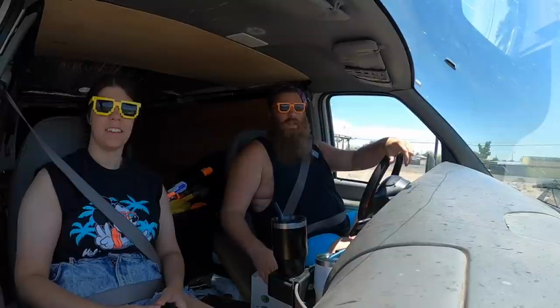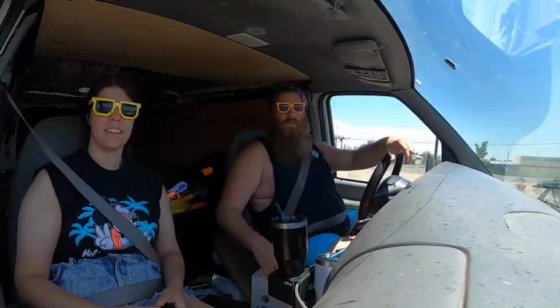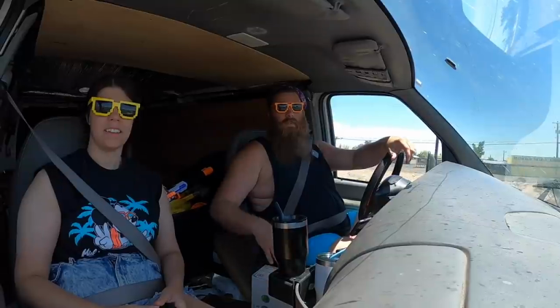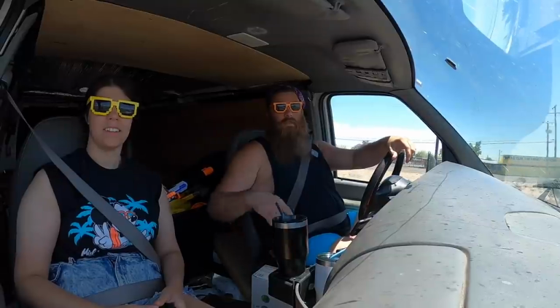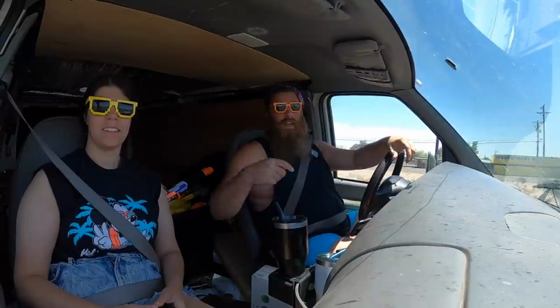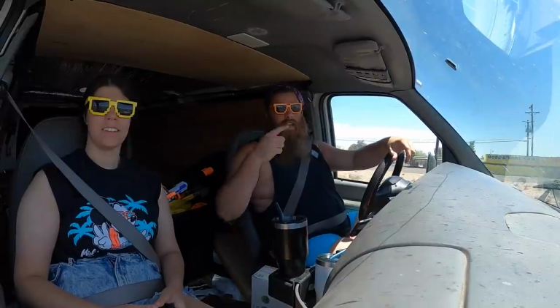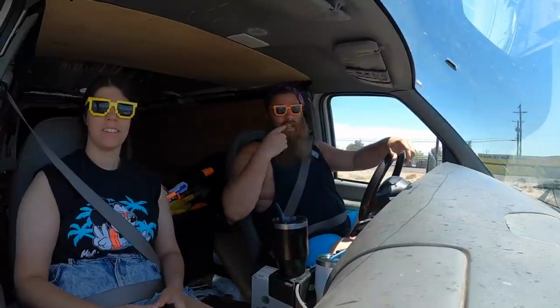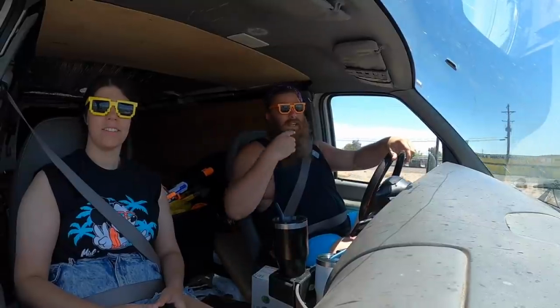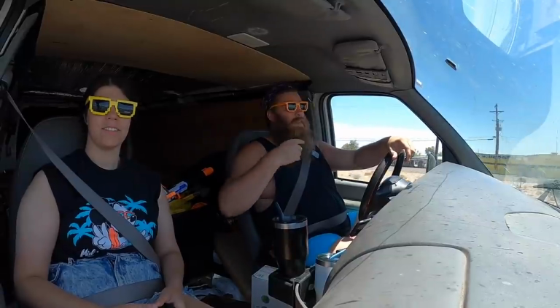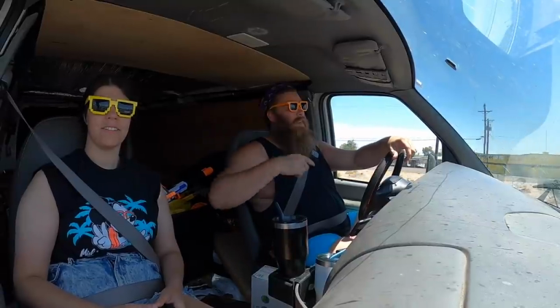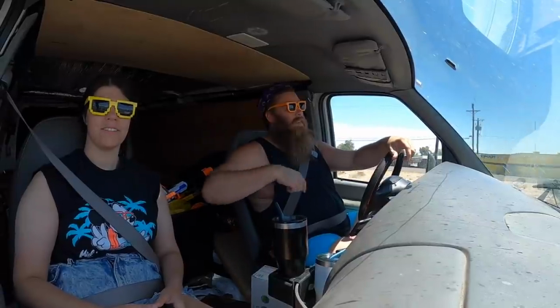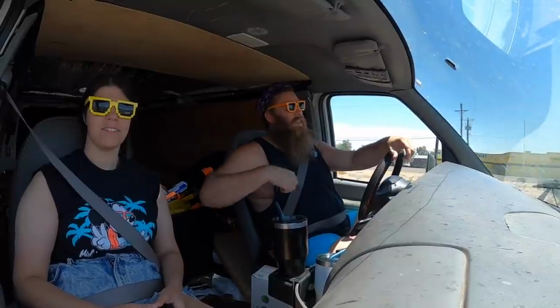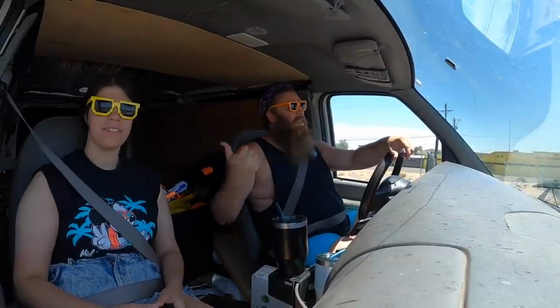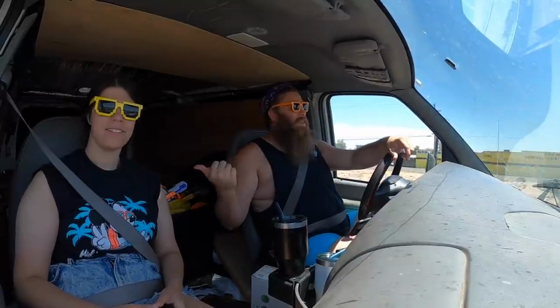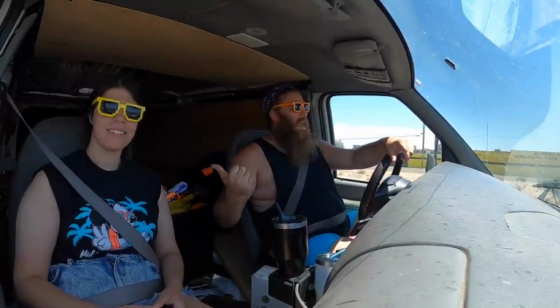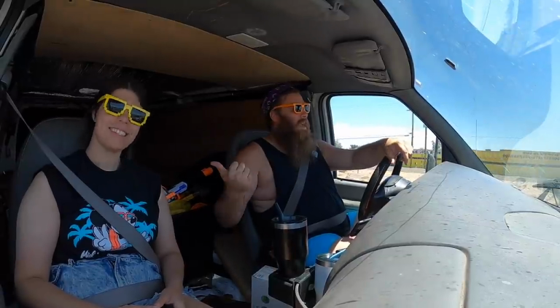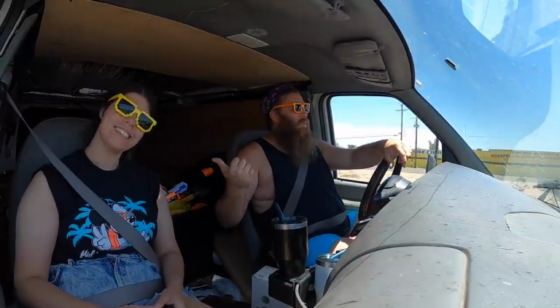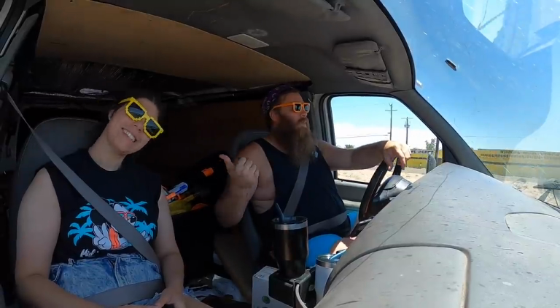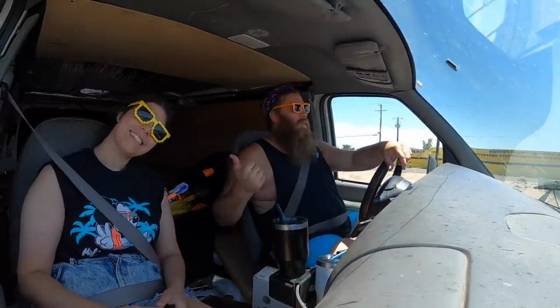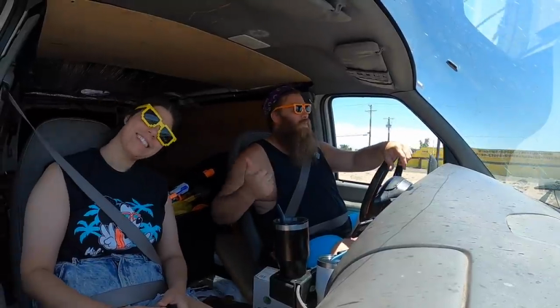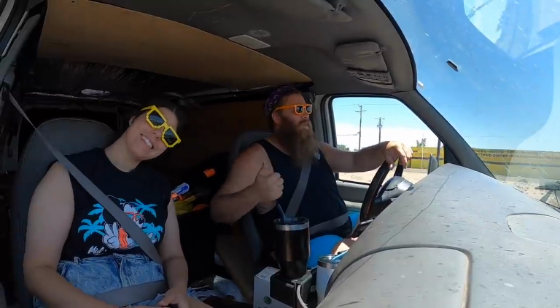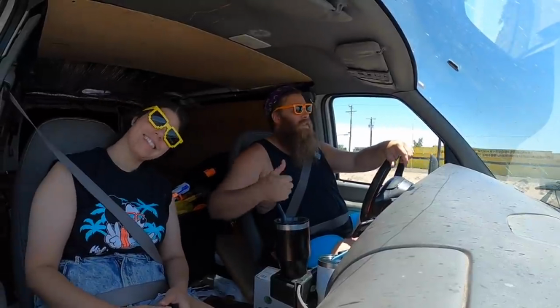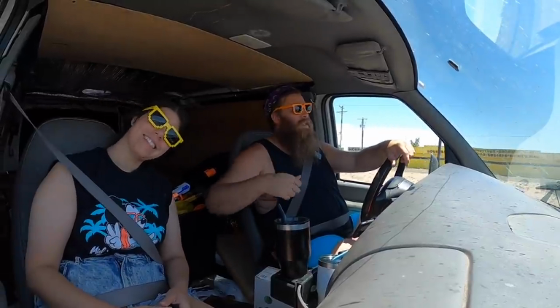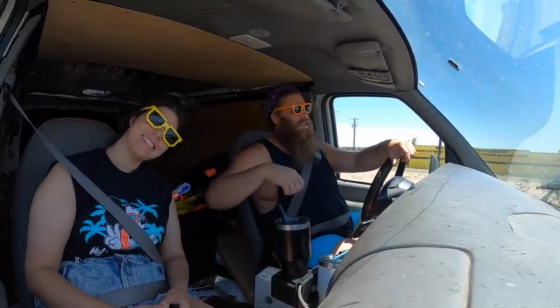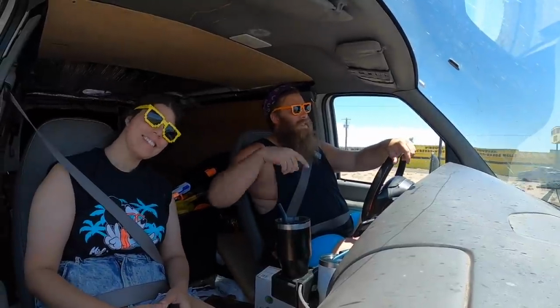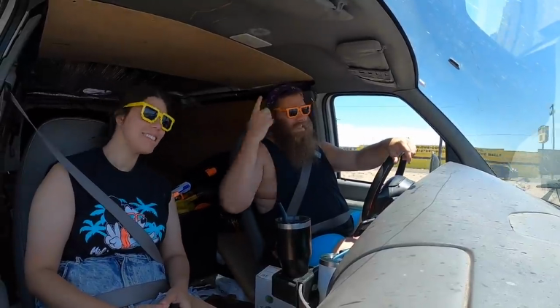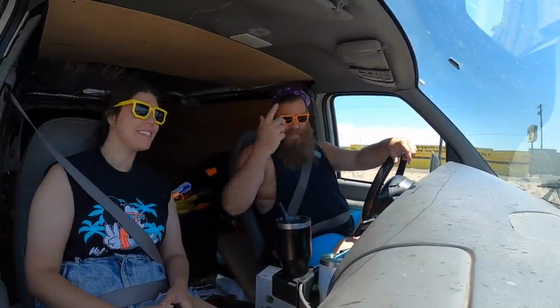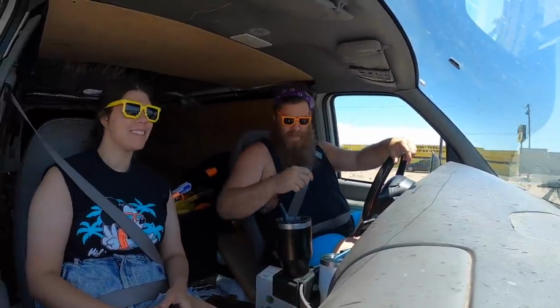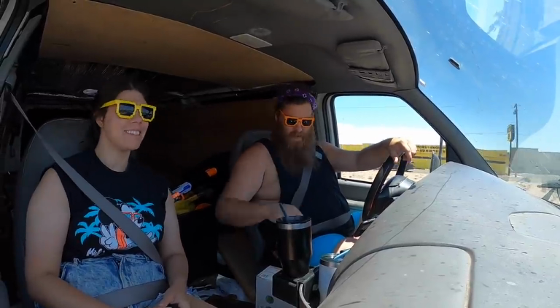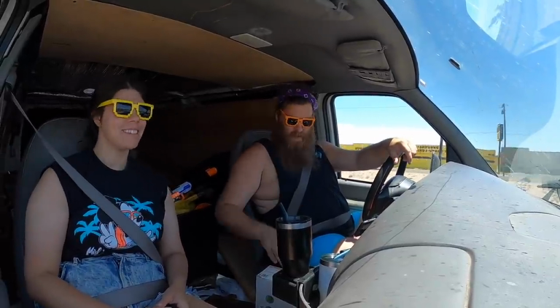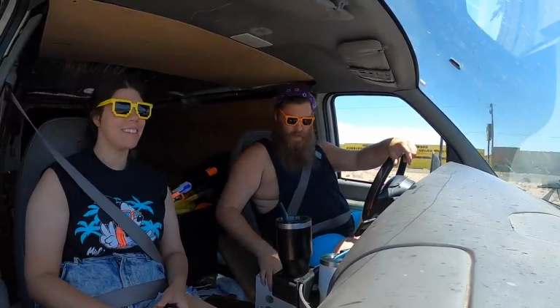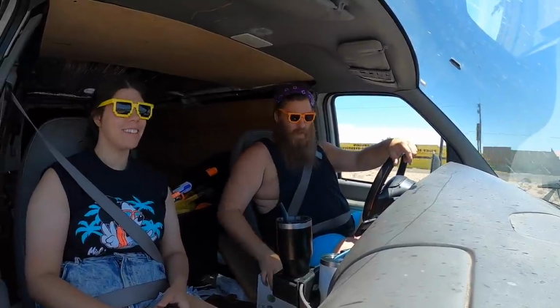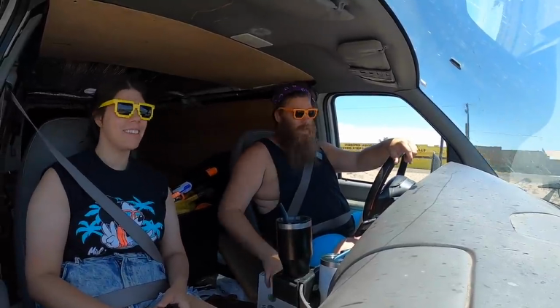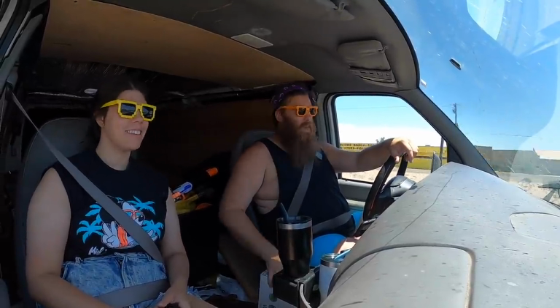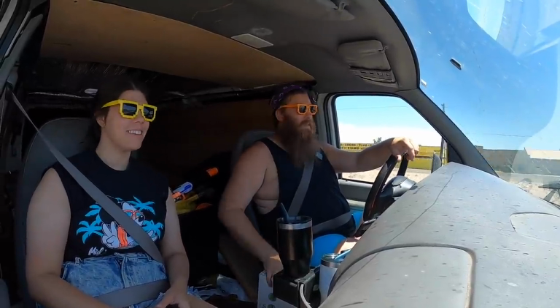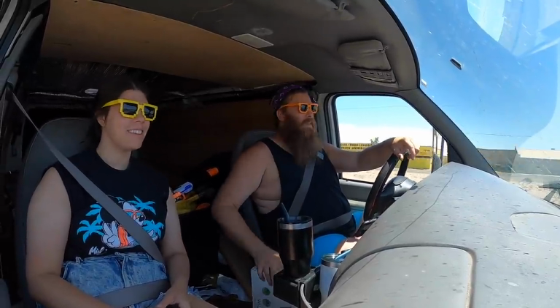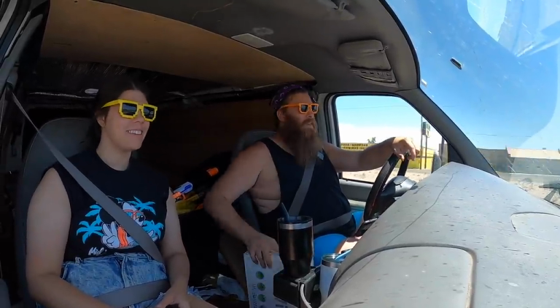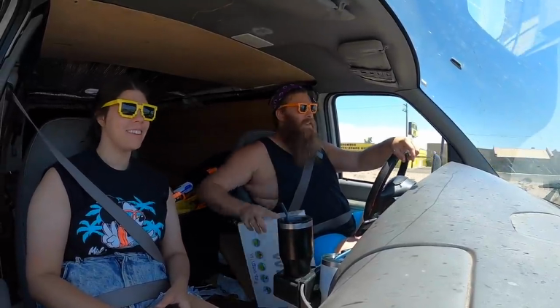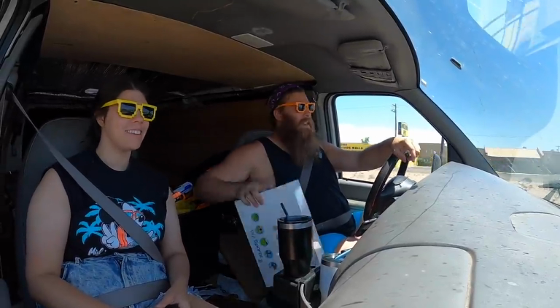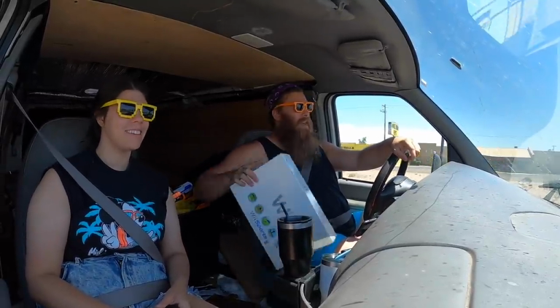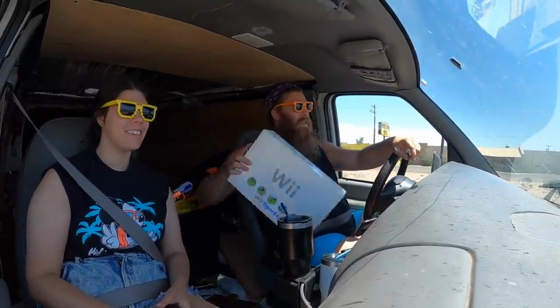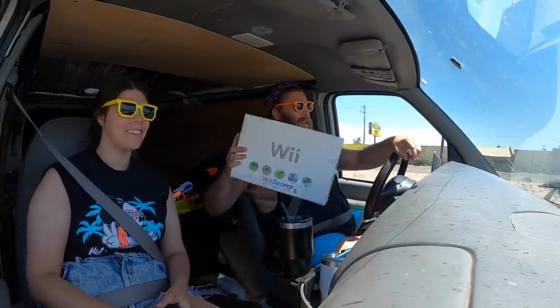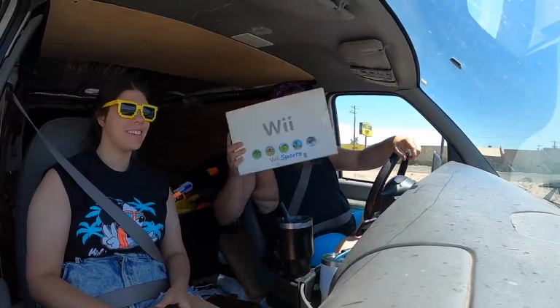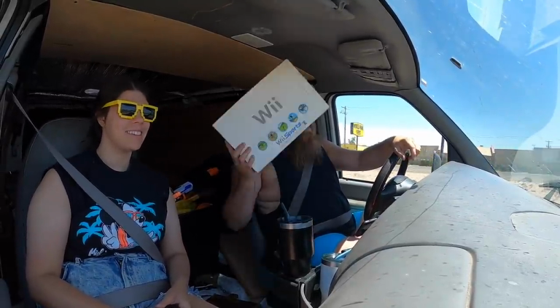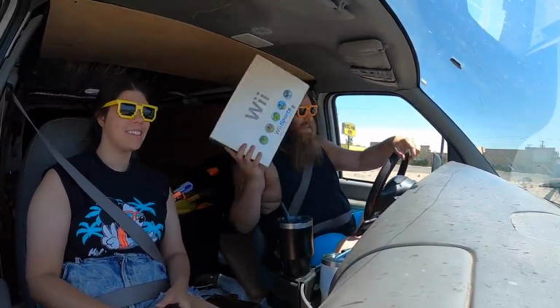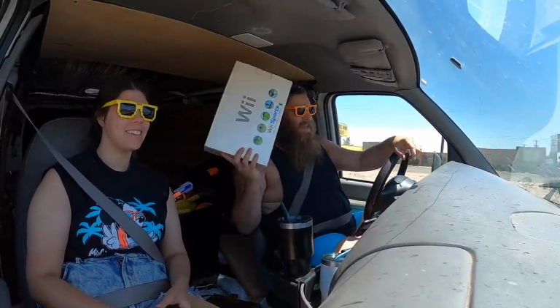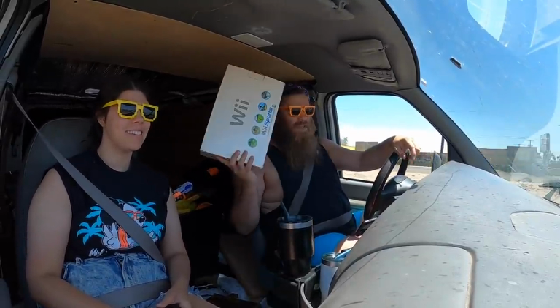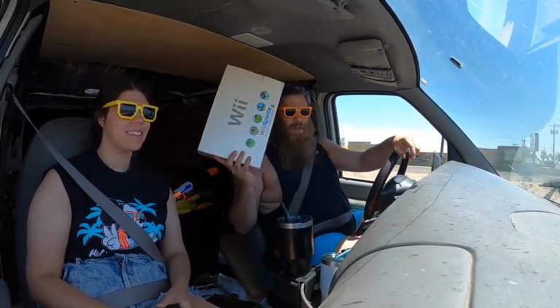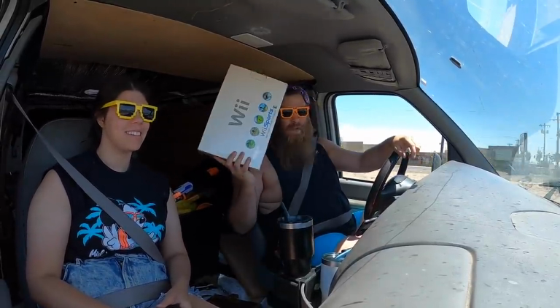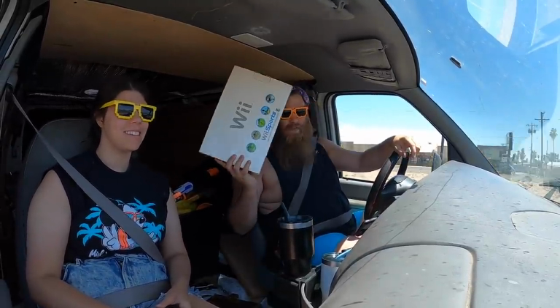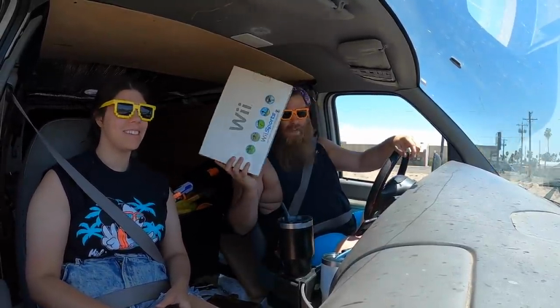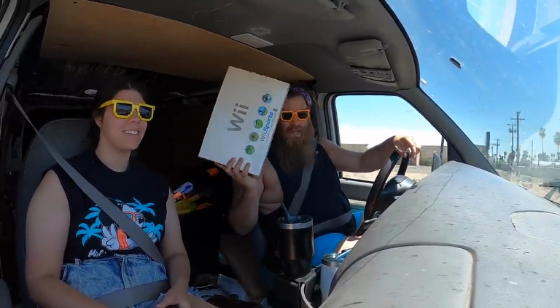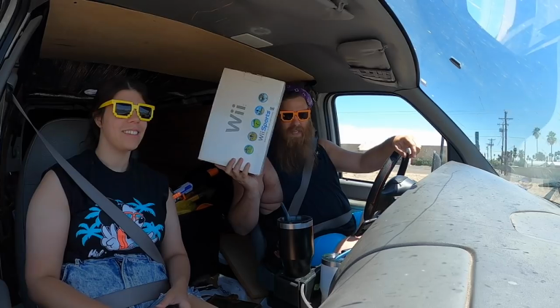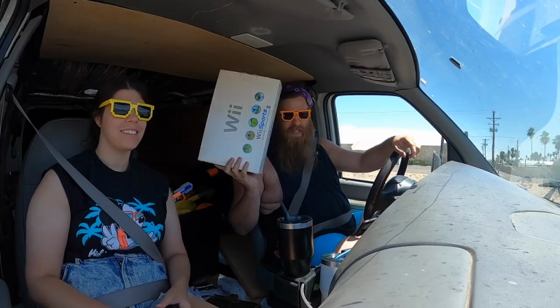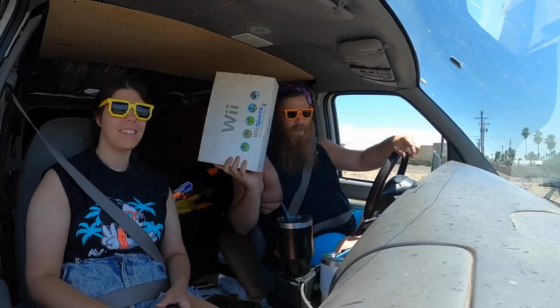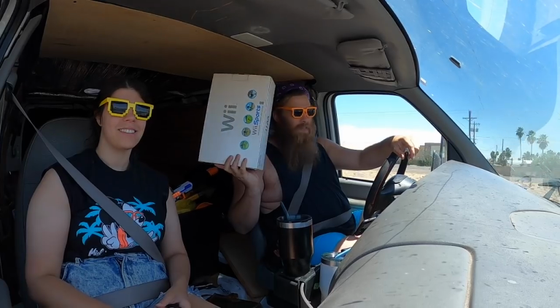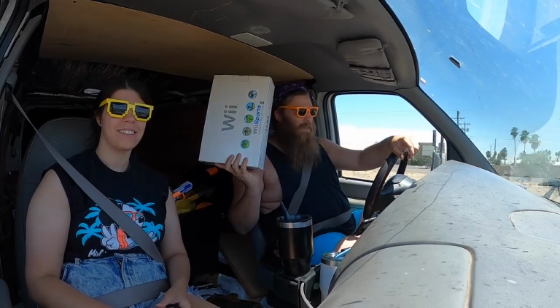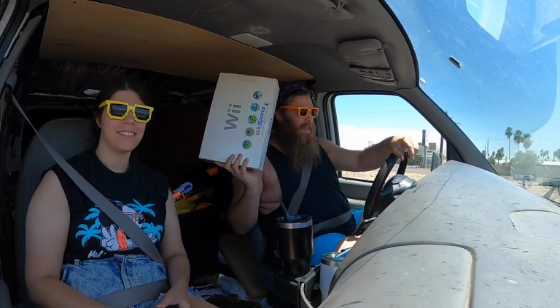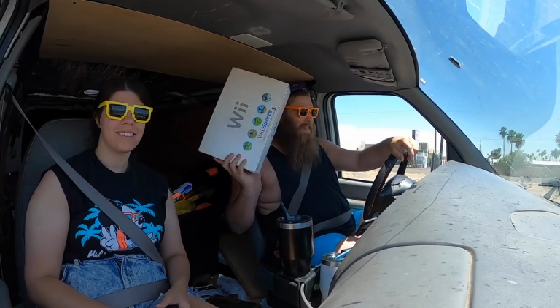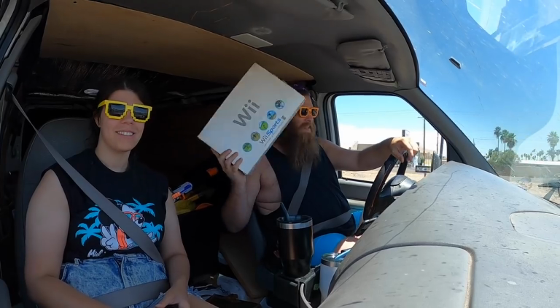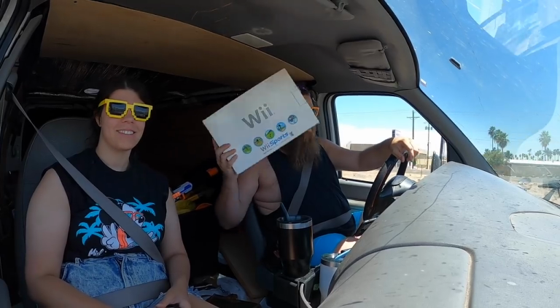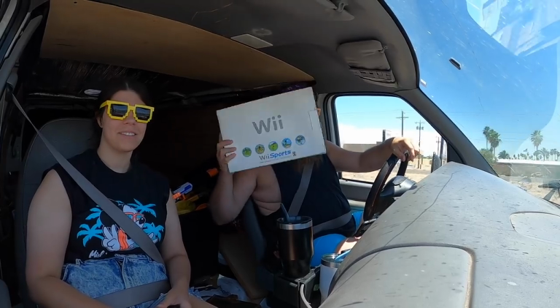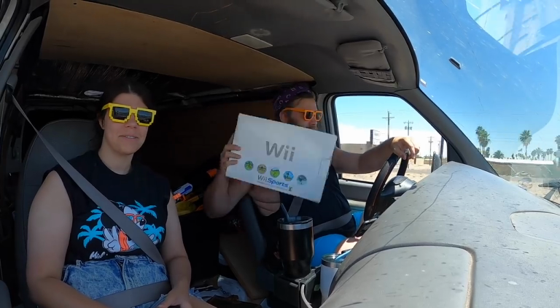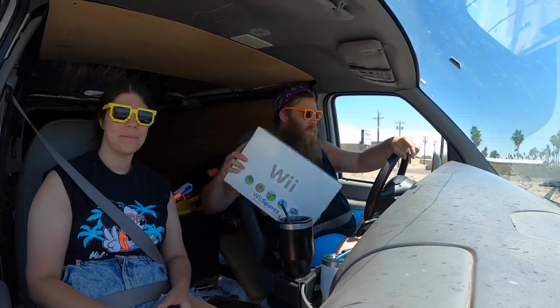What's up everybody? Tindo here. That there's Hannah Warrior Princess. And listen, we're driving across town today to start off the day to sell somebody this inbox.